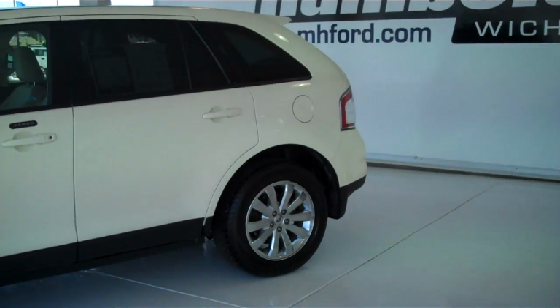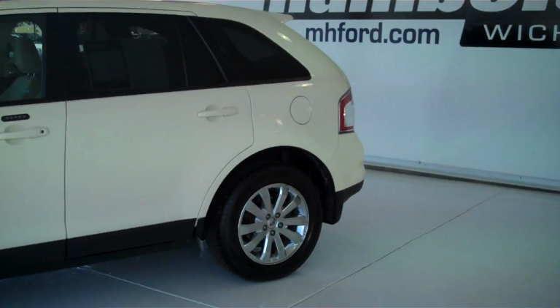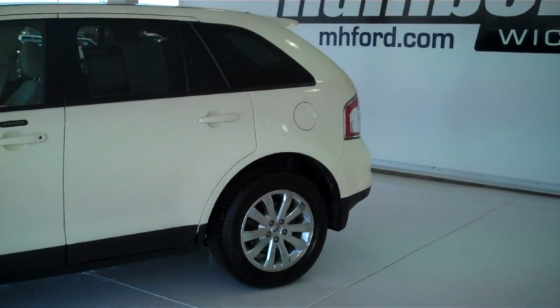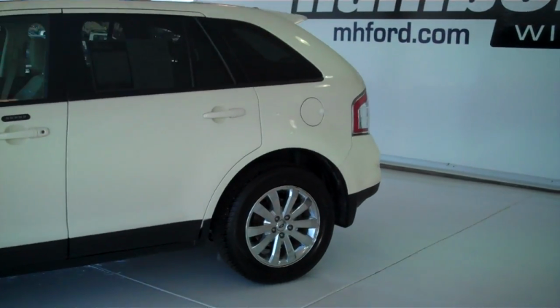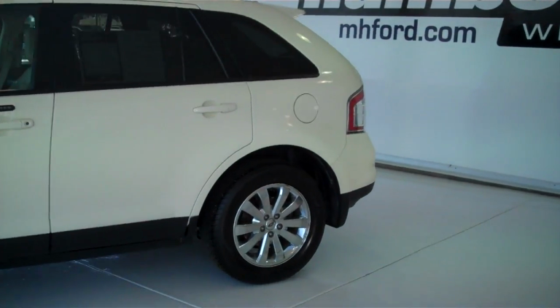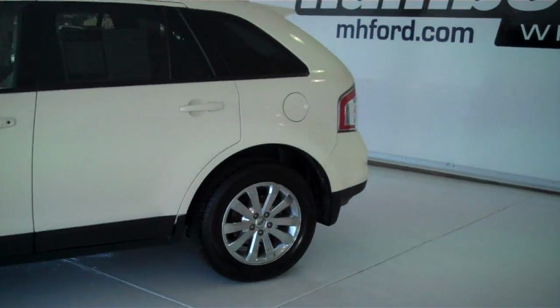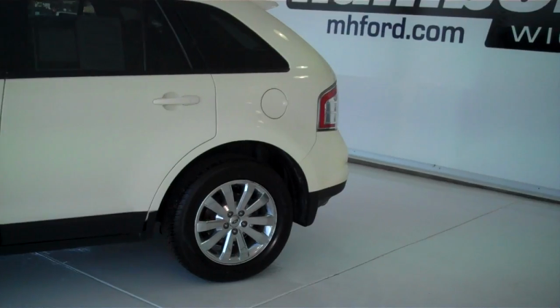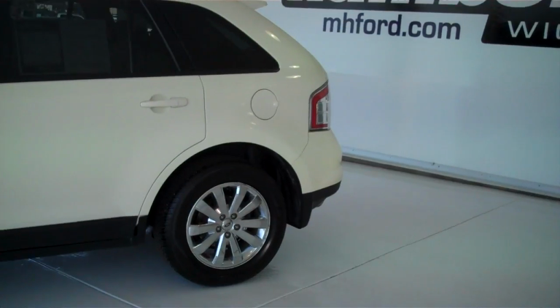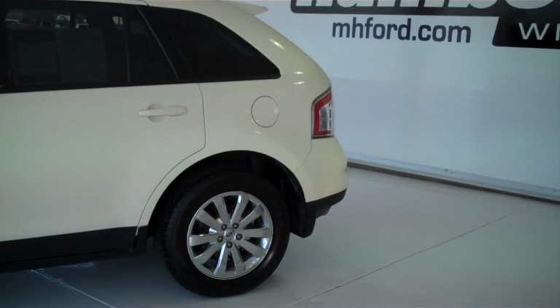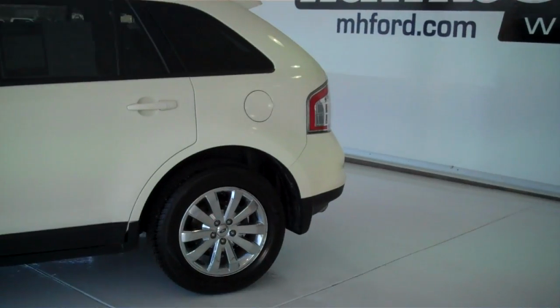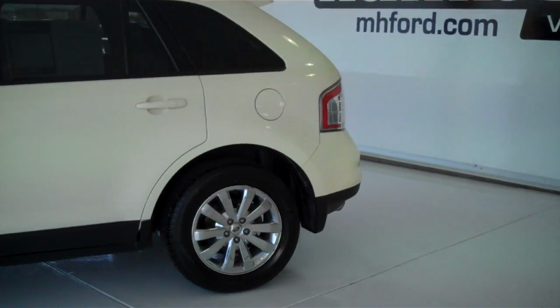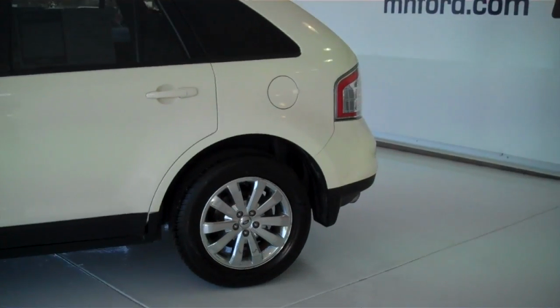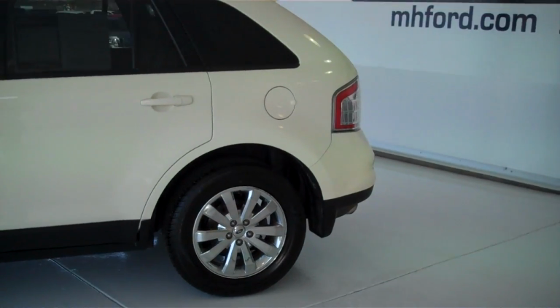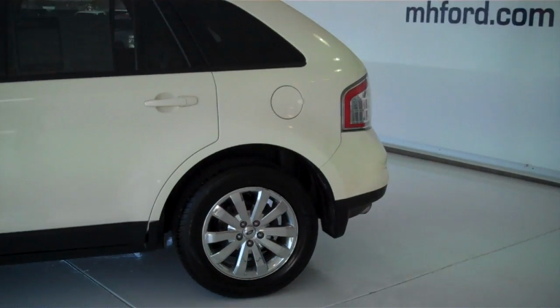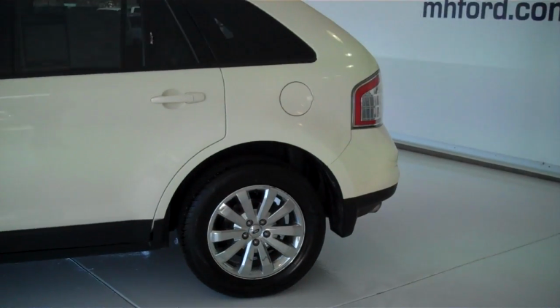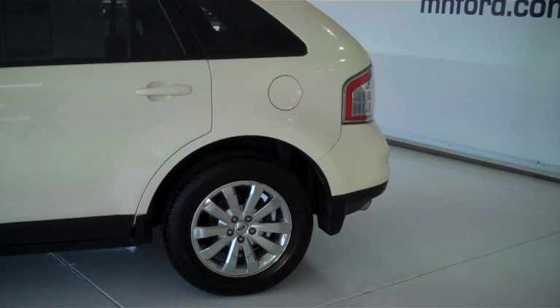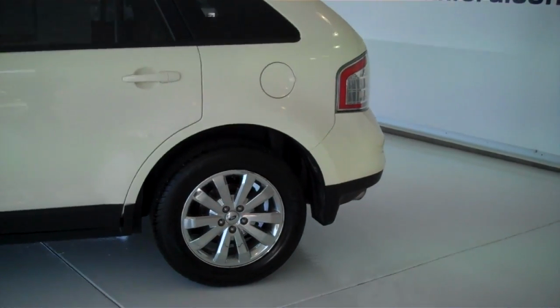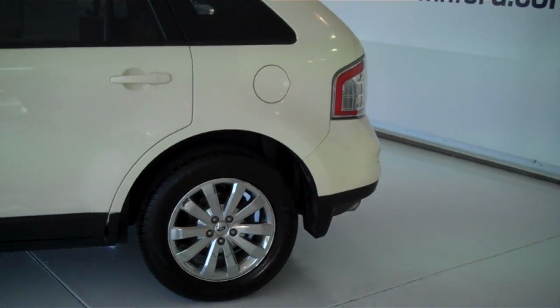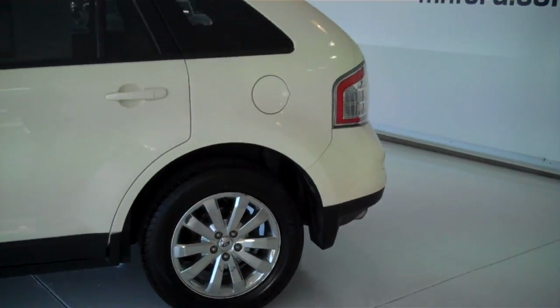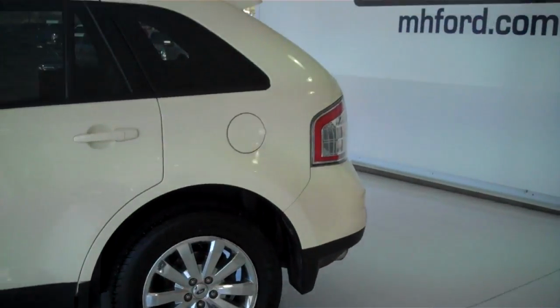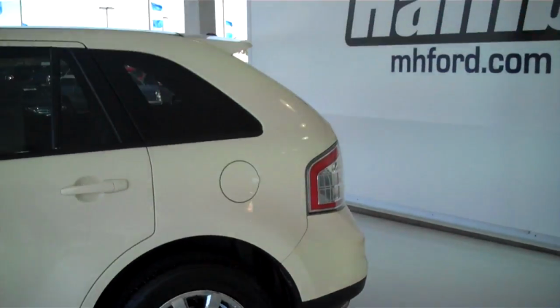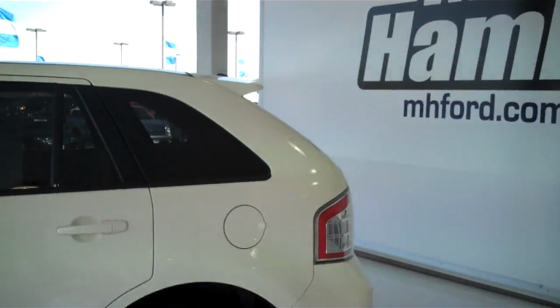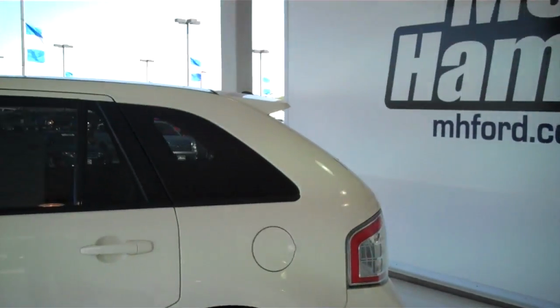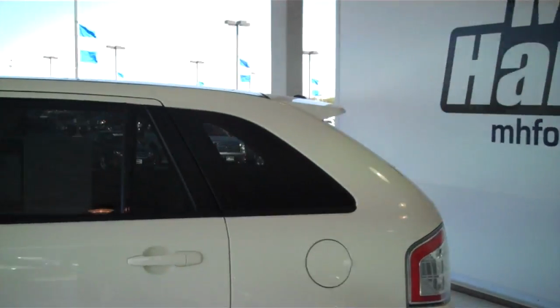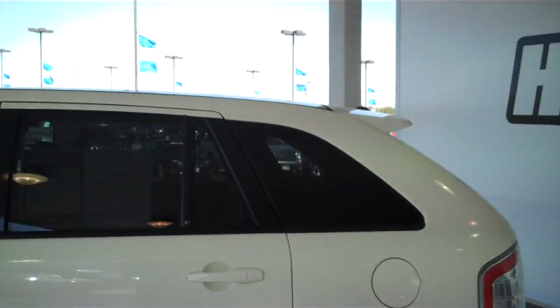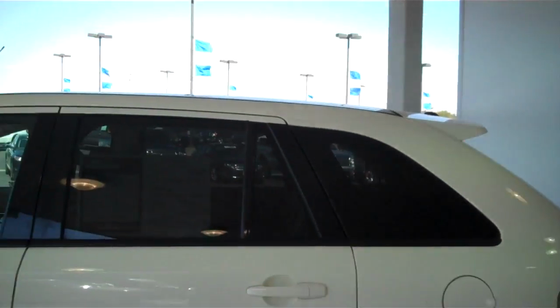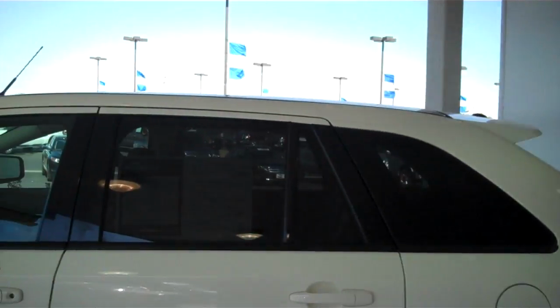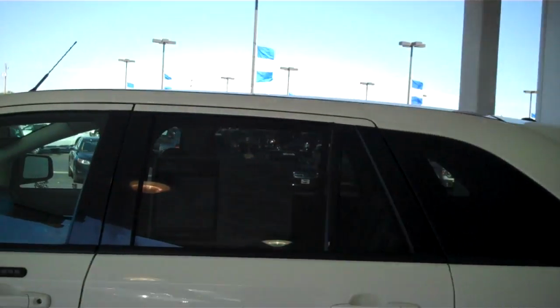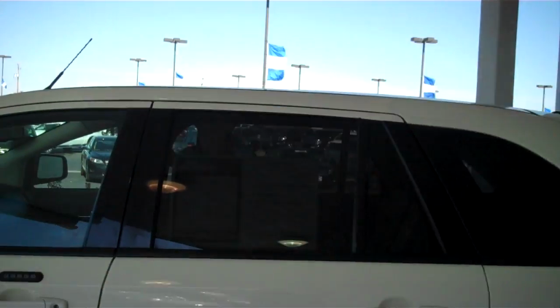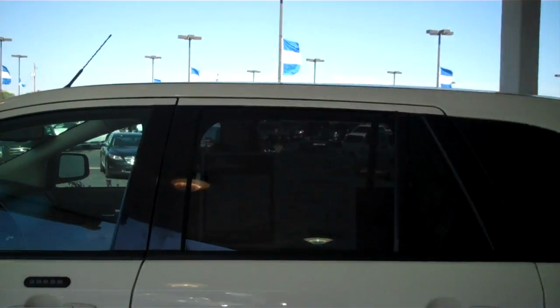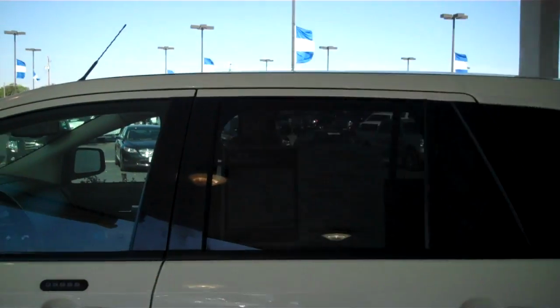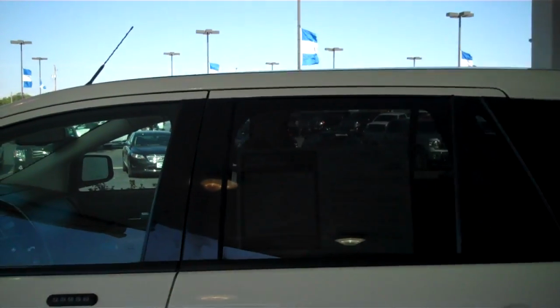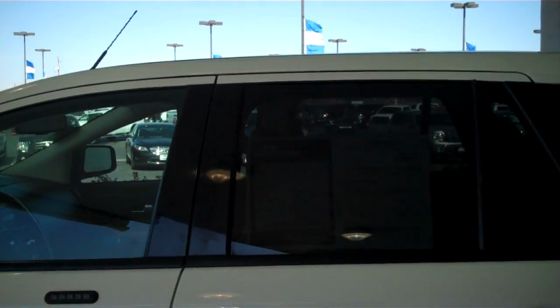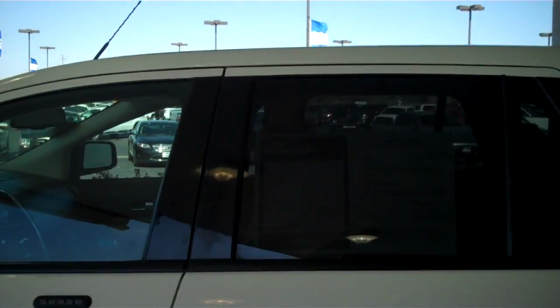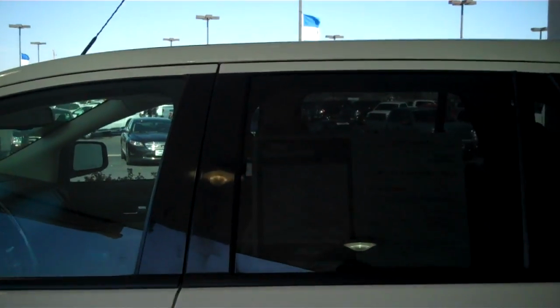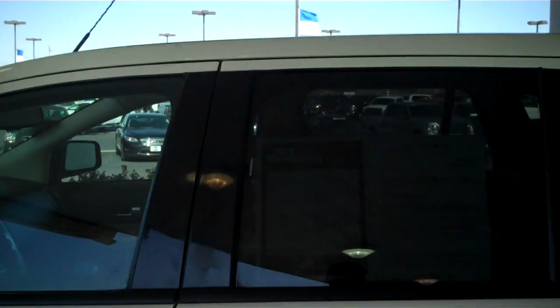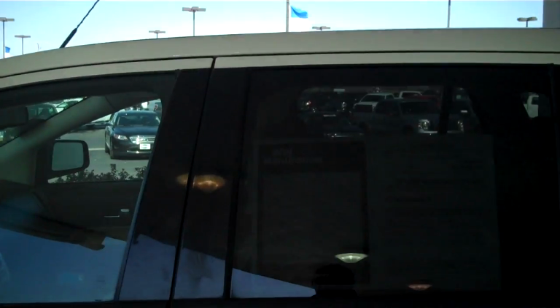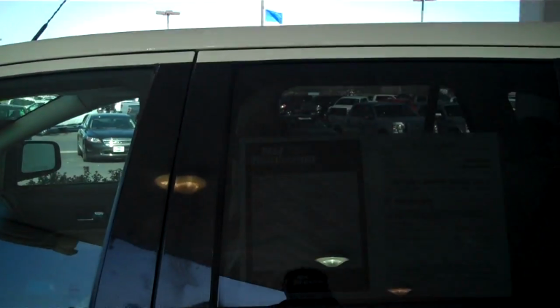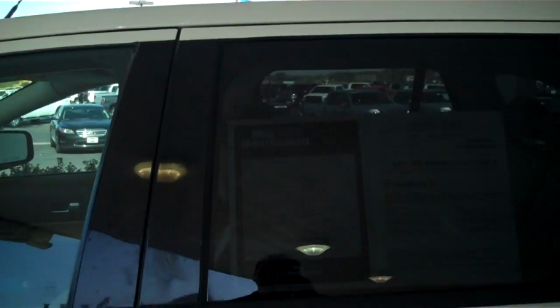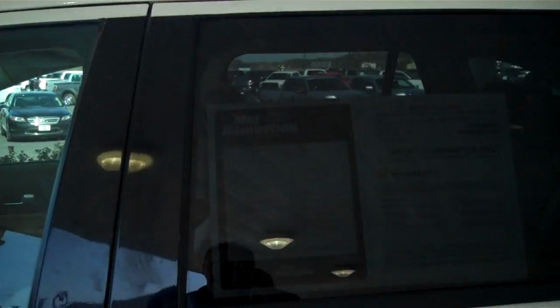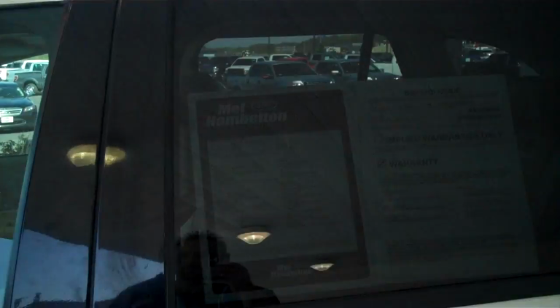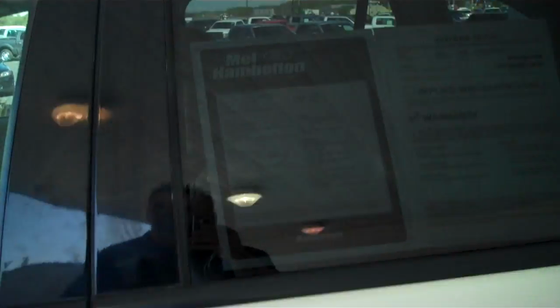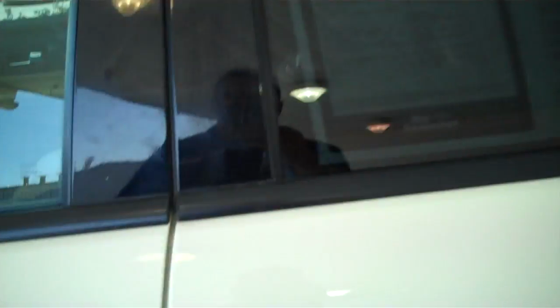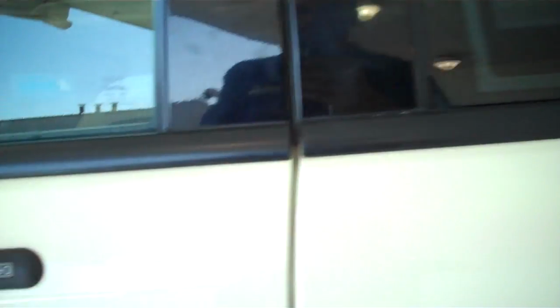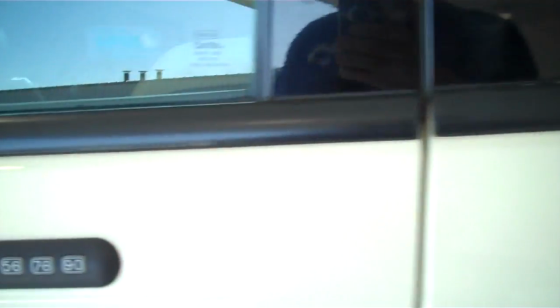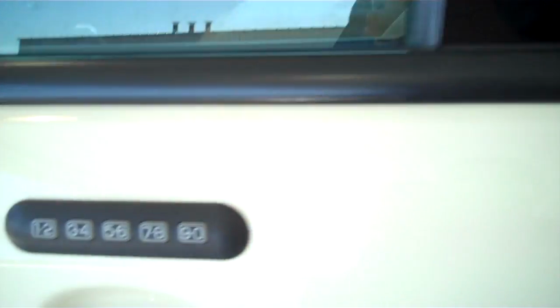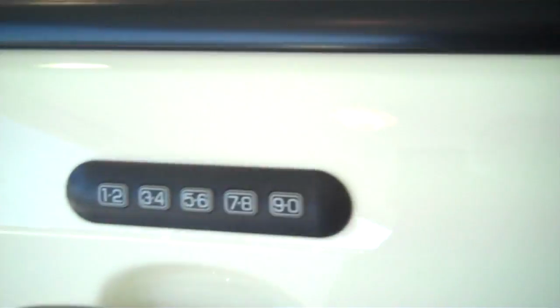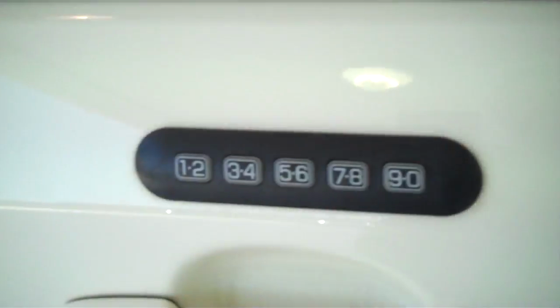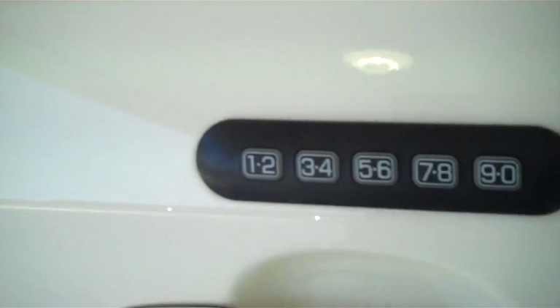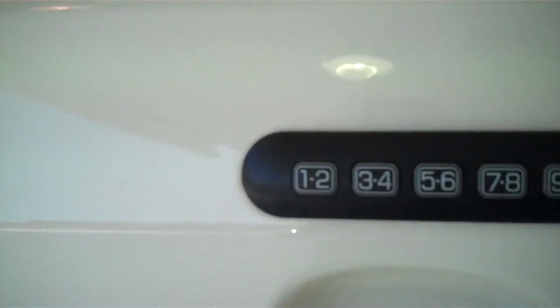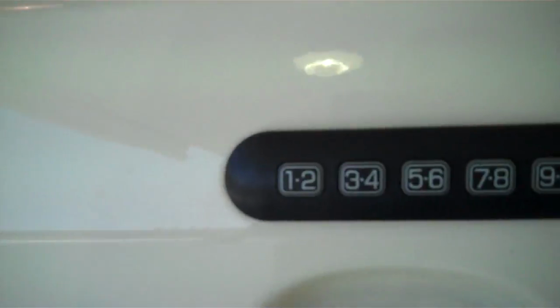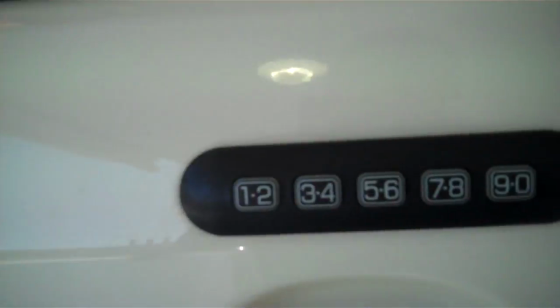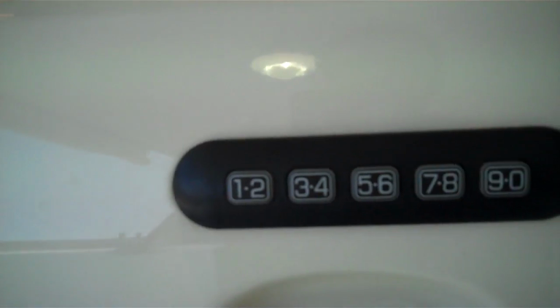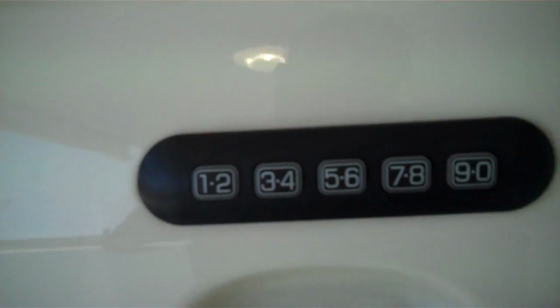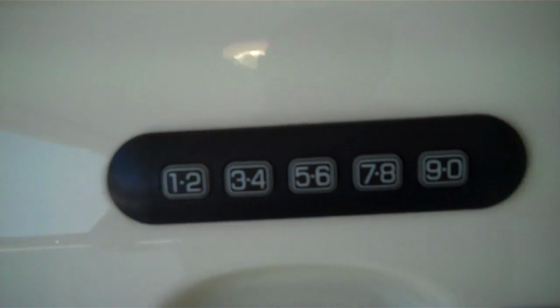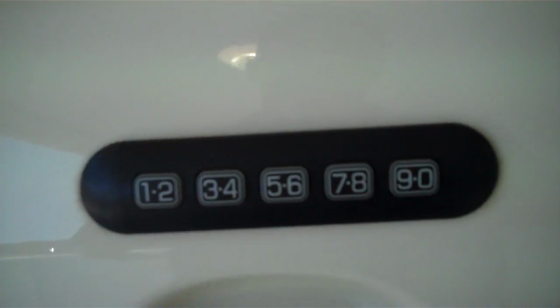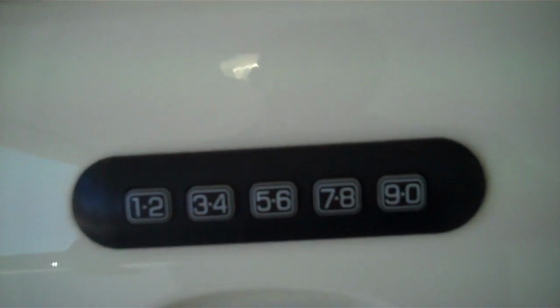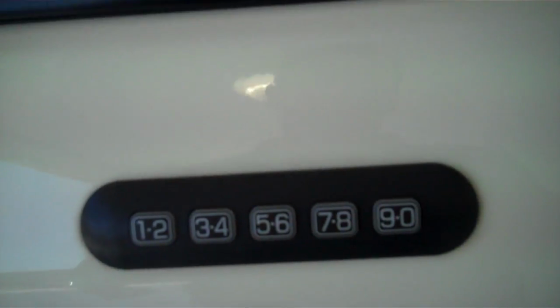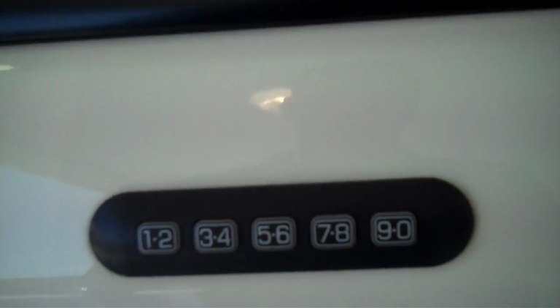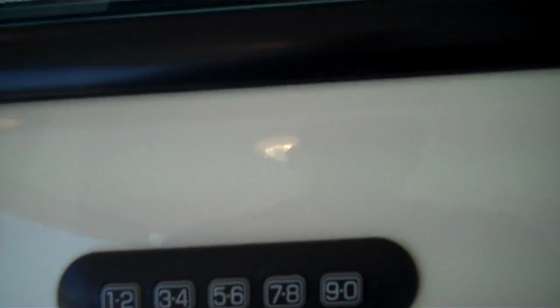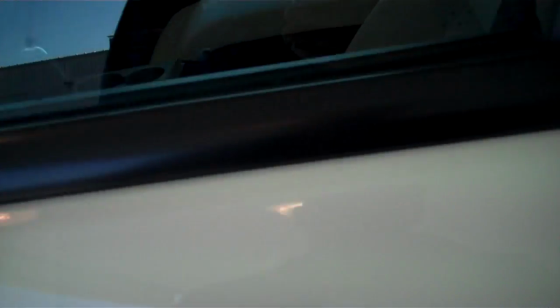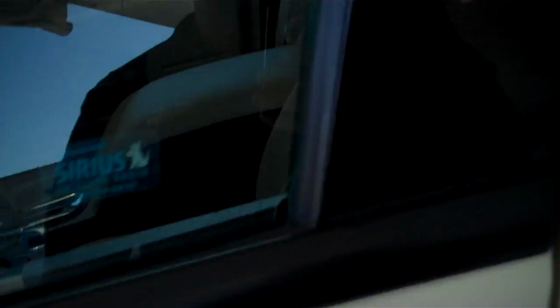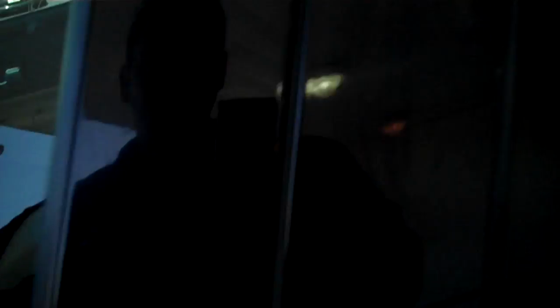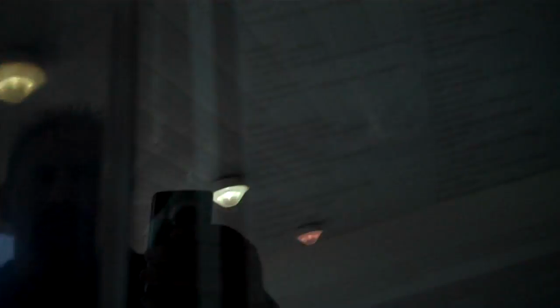This one does have new tires, tinted windows, and an outside keyless entry pad.